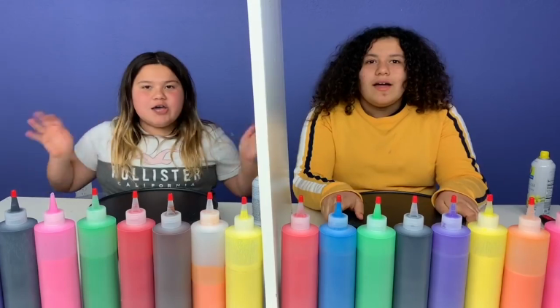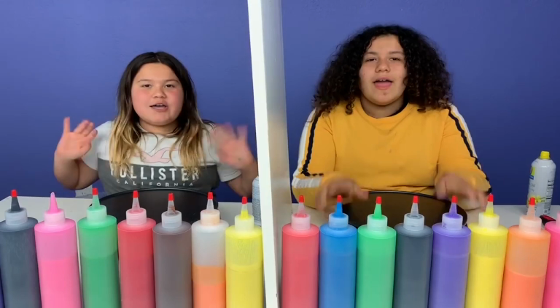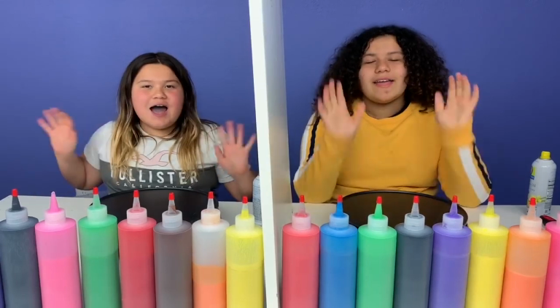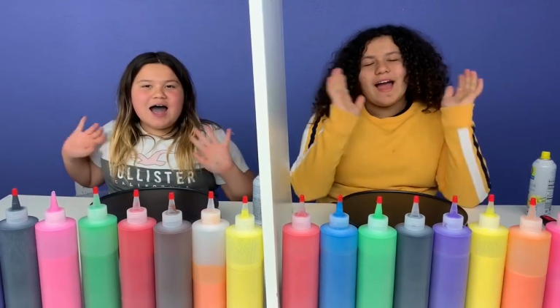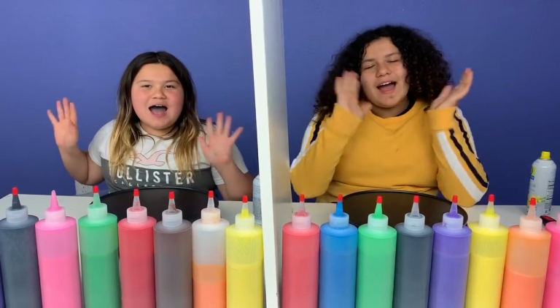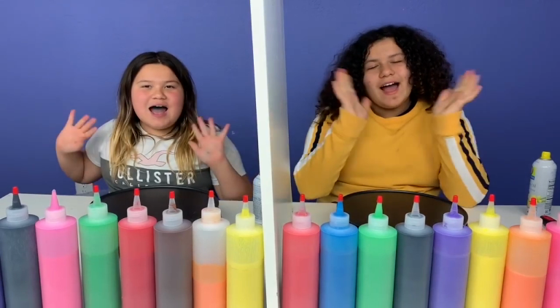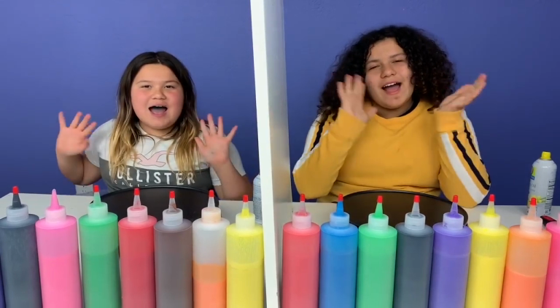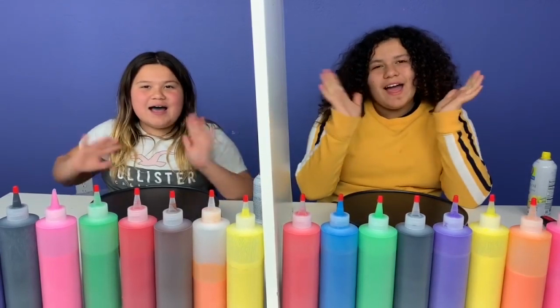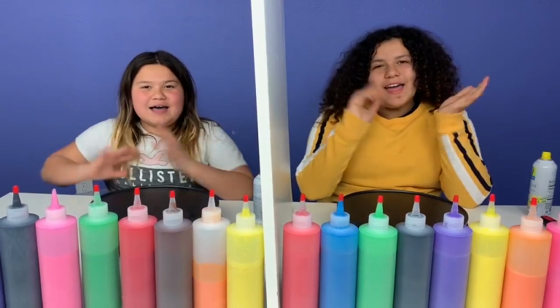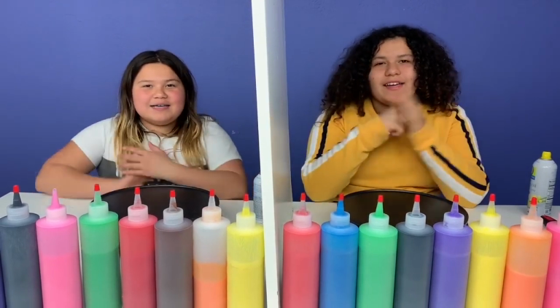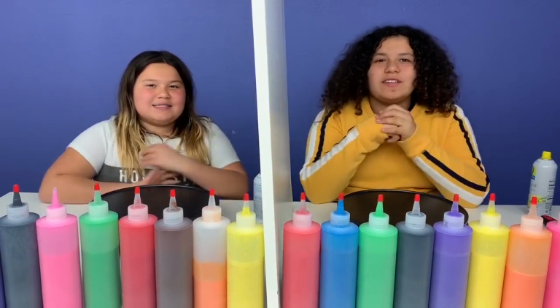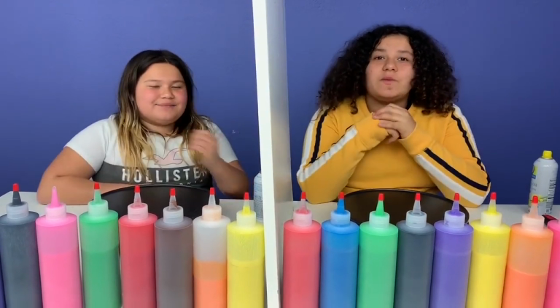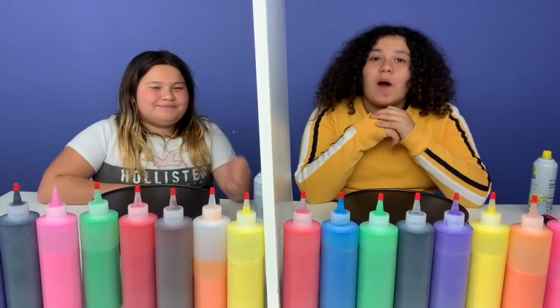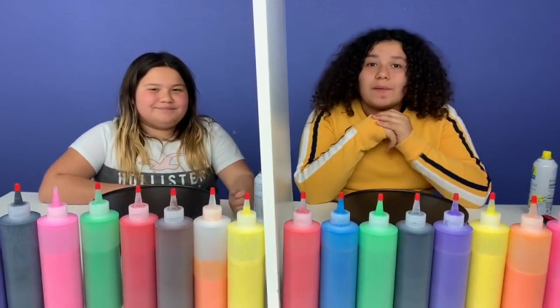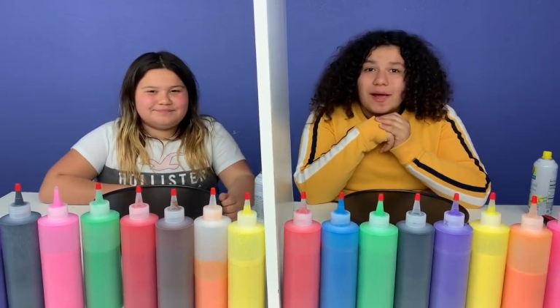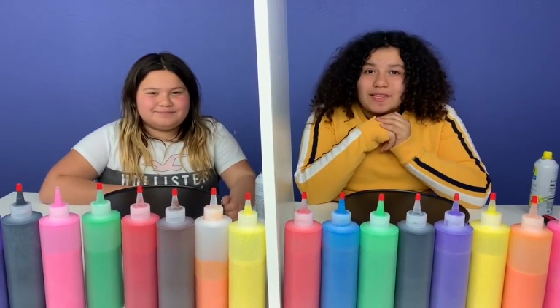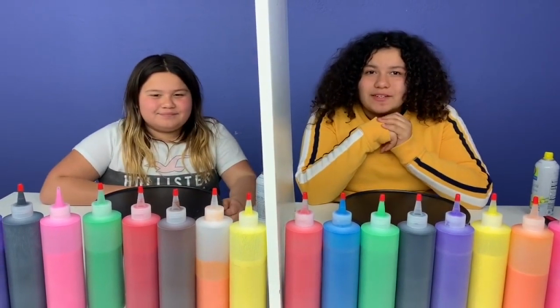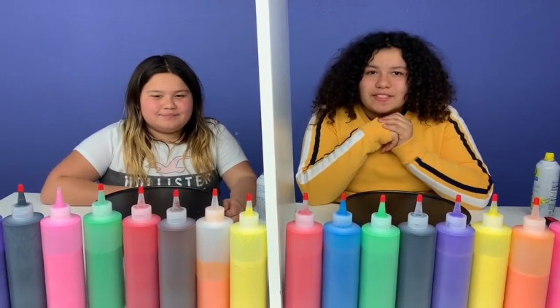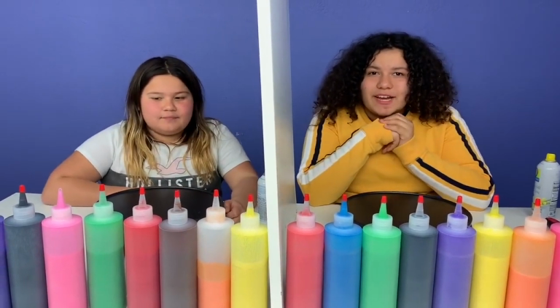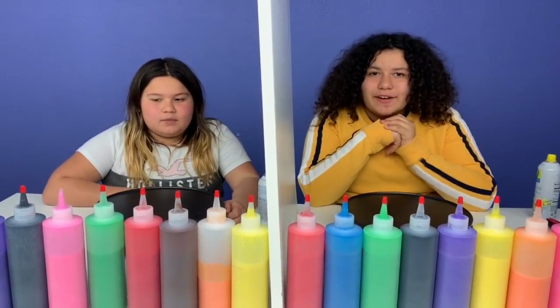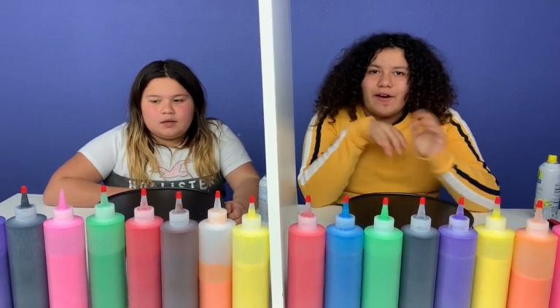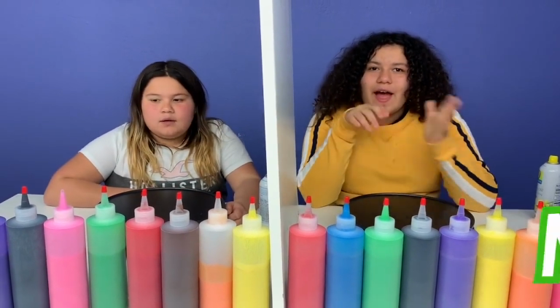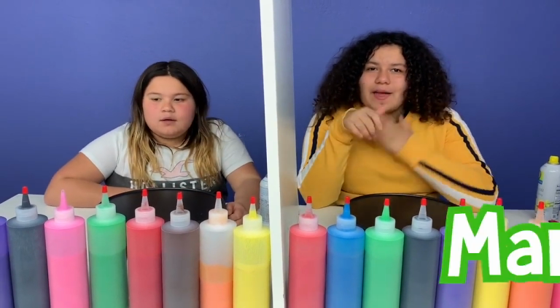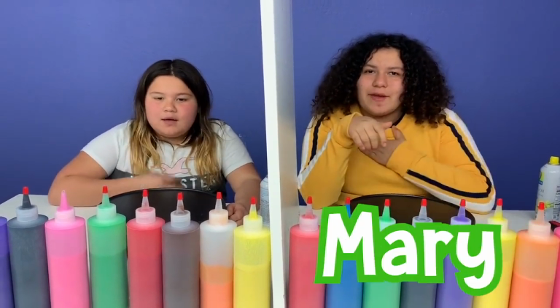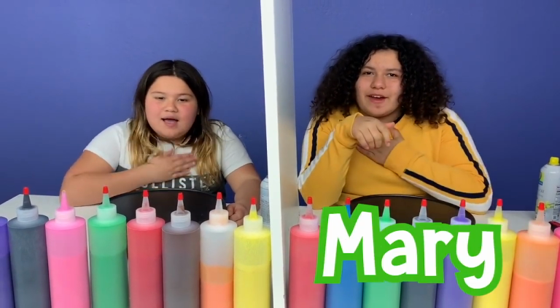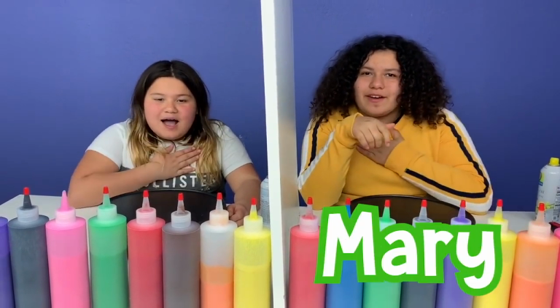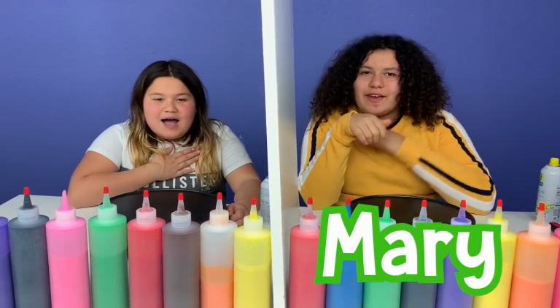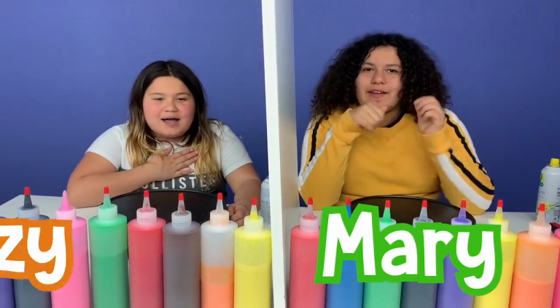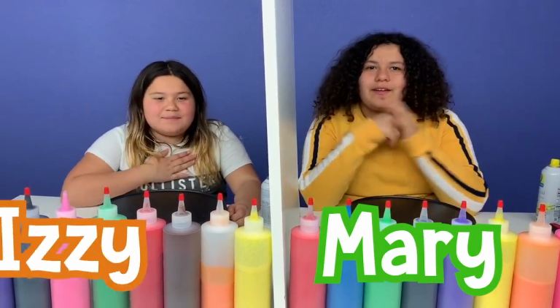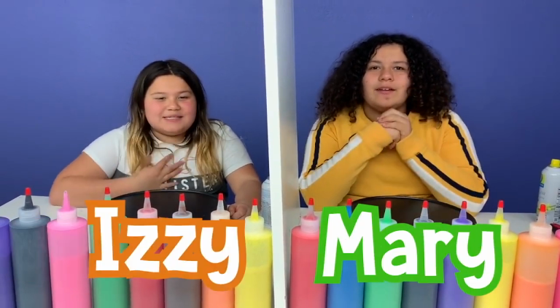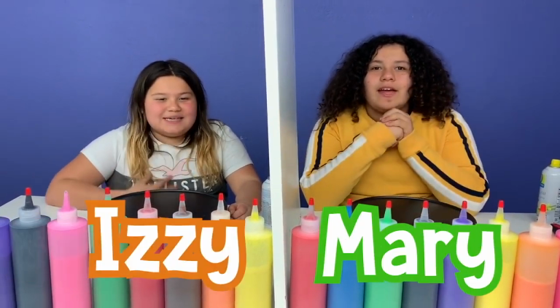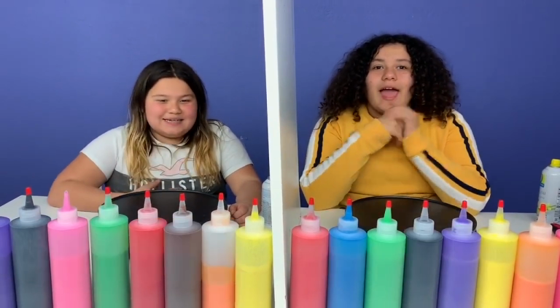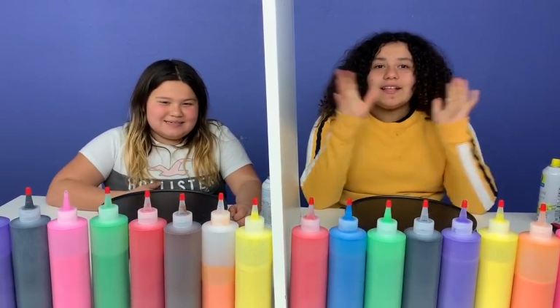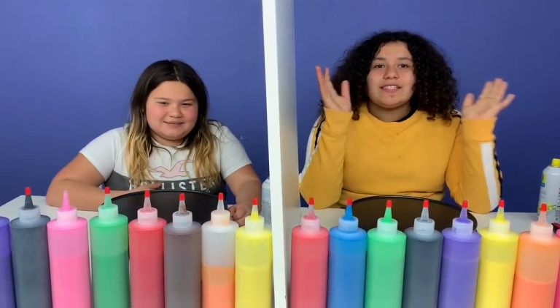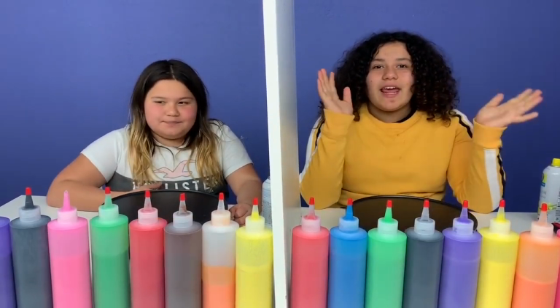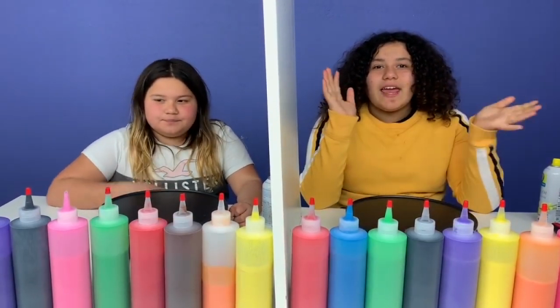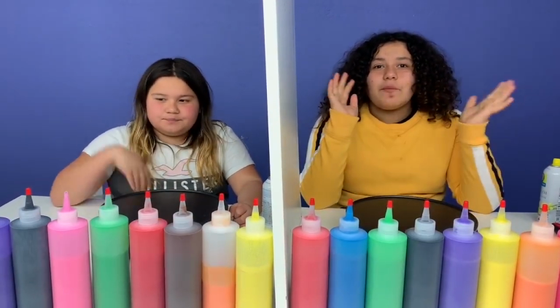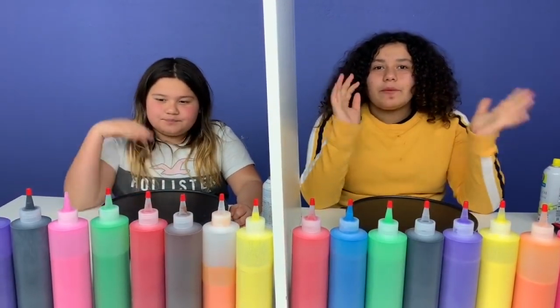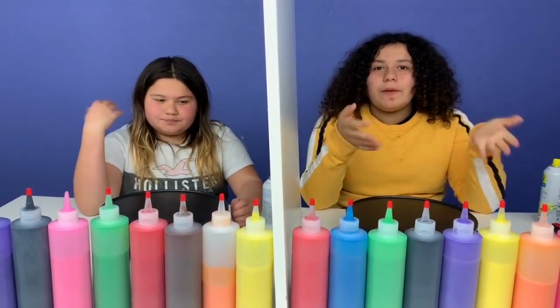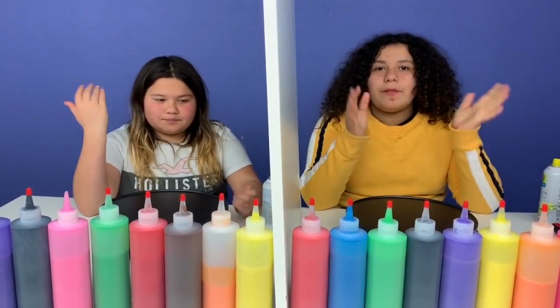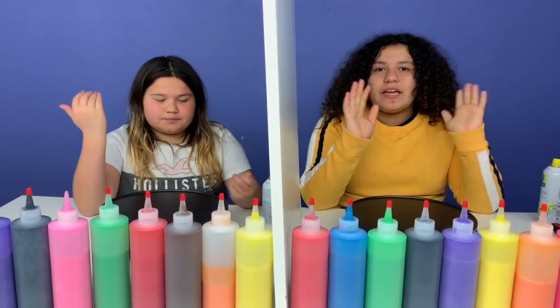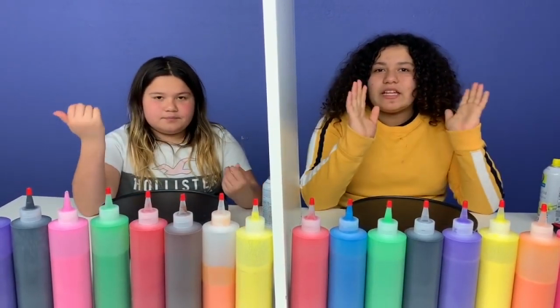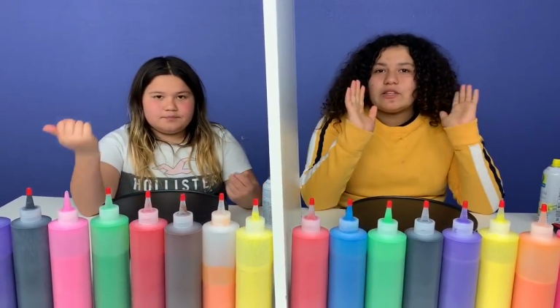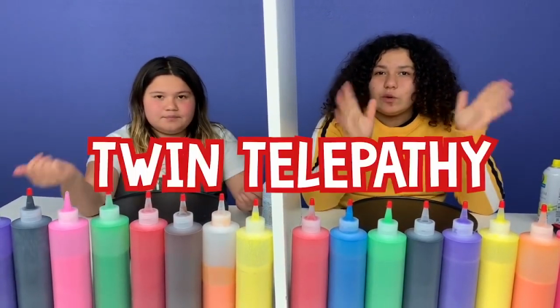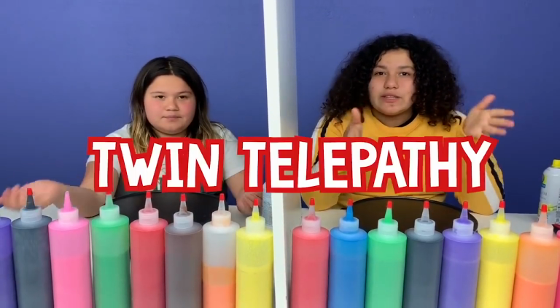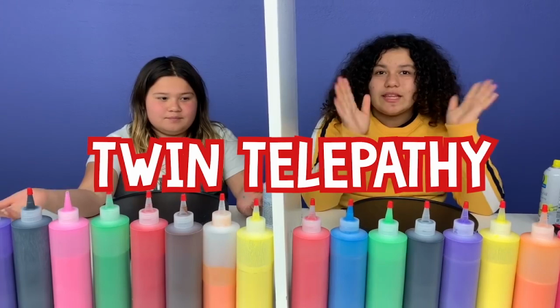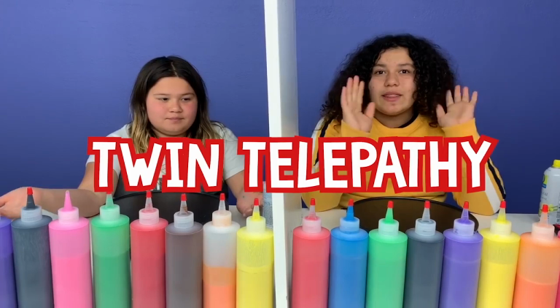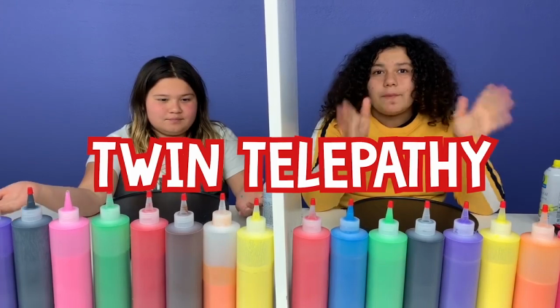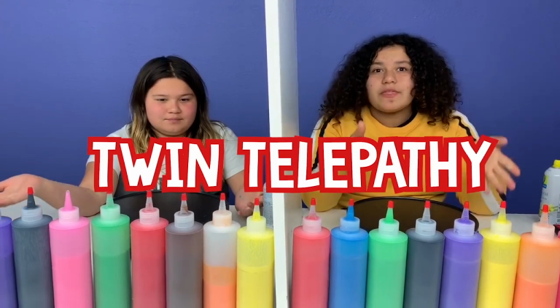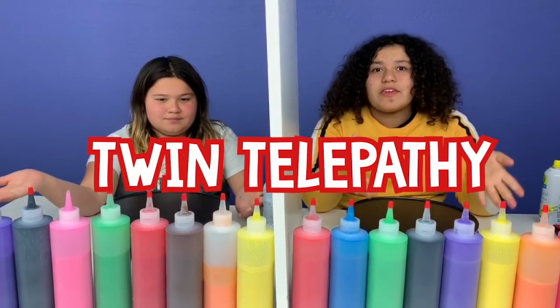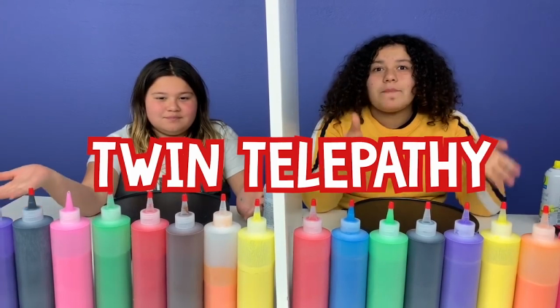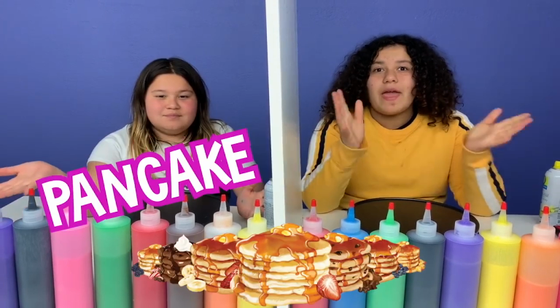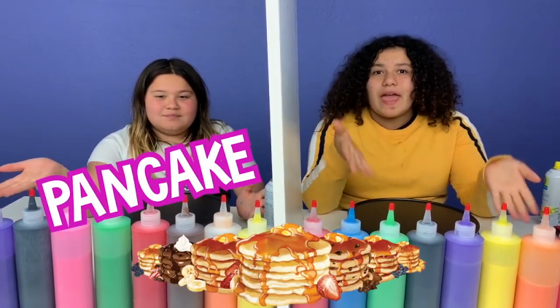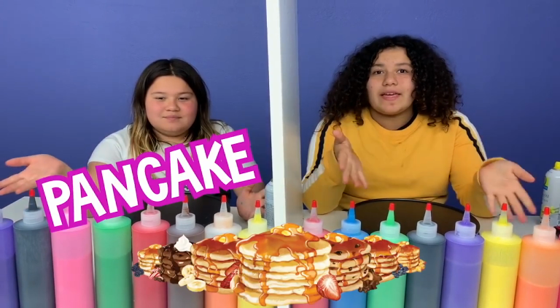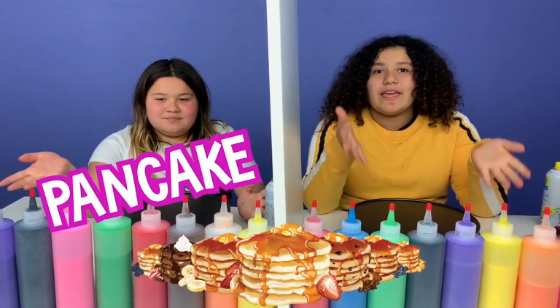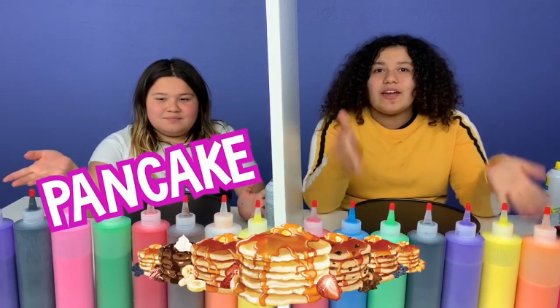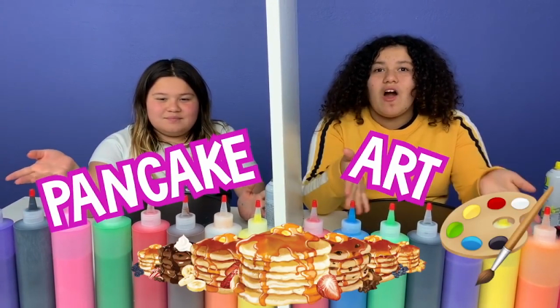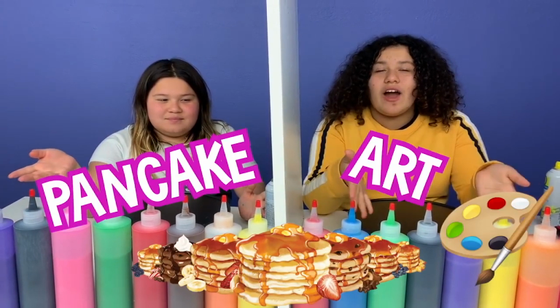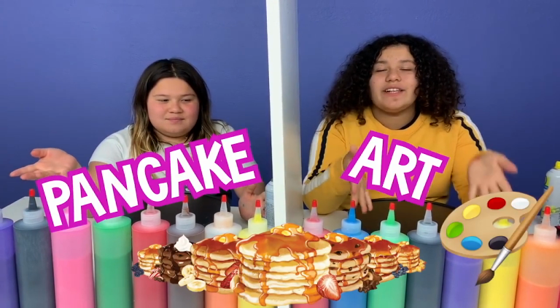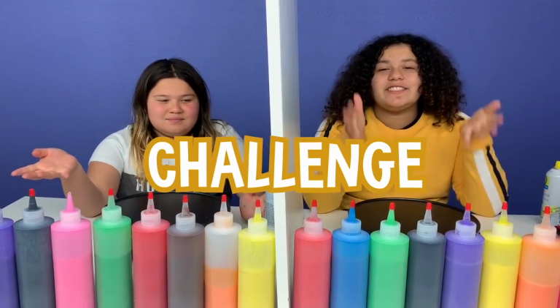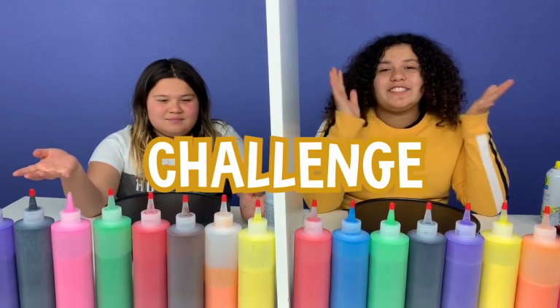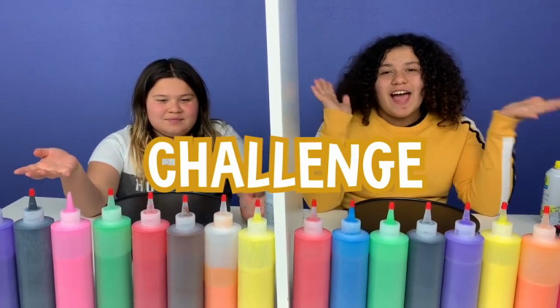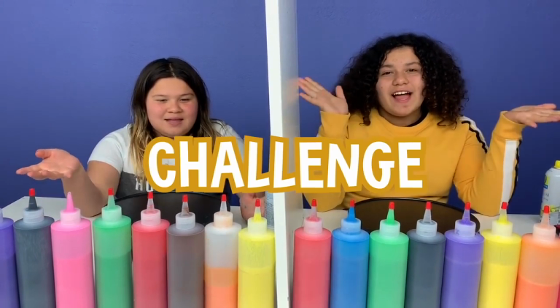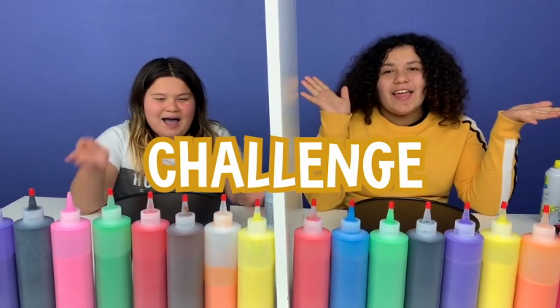Hey guys! Welcome back to our channel. I'm Mary. I'm Lizzie. And today we're going to be playing the Twin Telepathy Pancake Art Challenge.